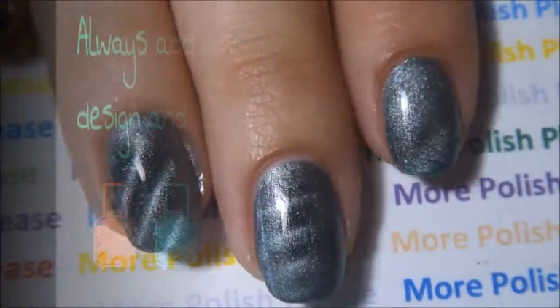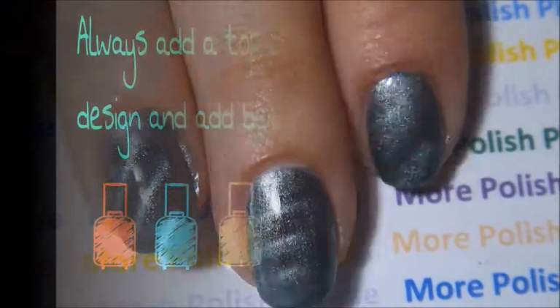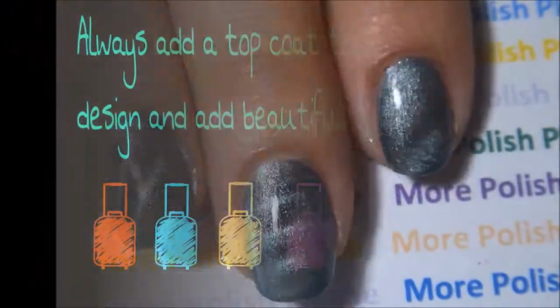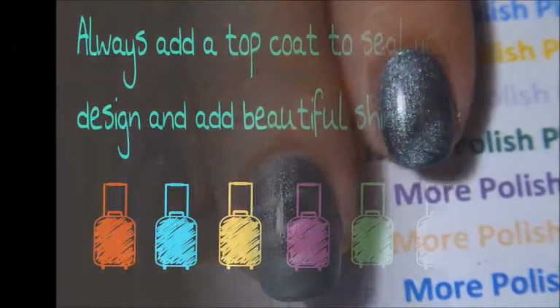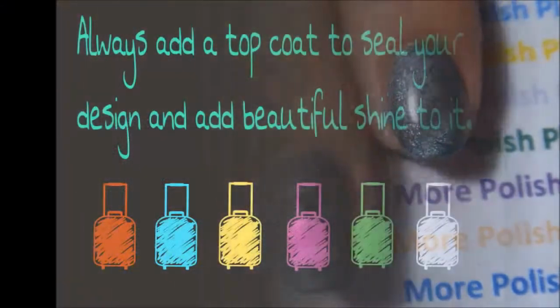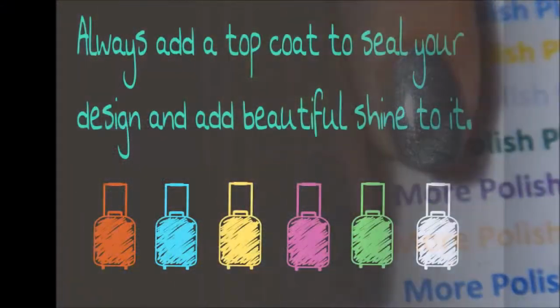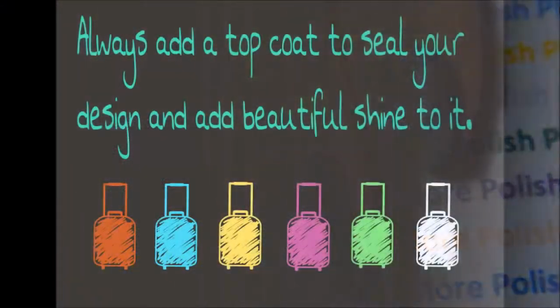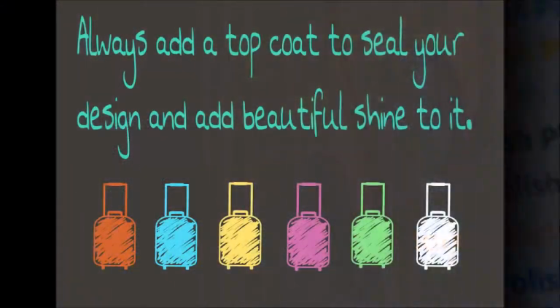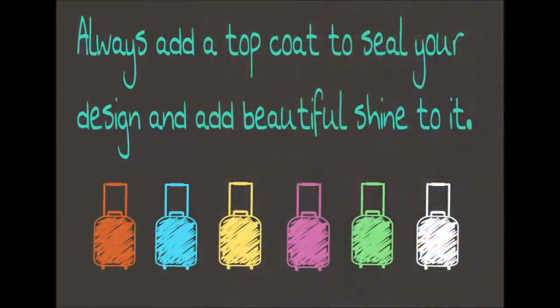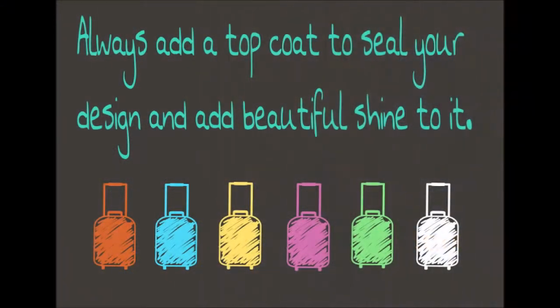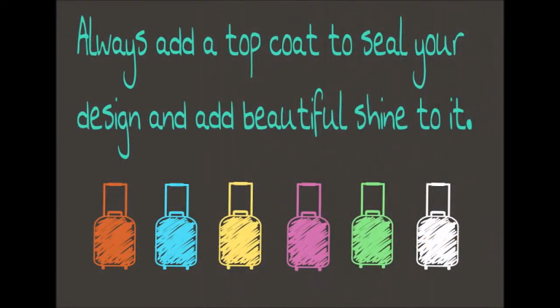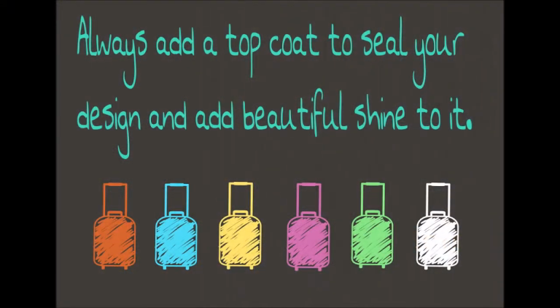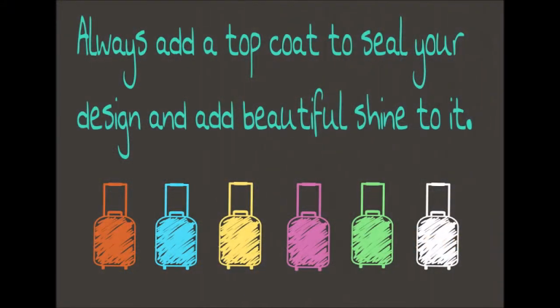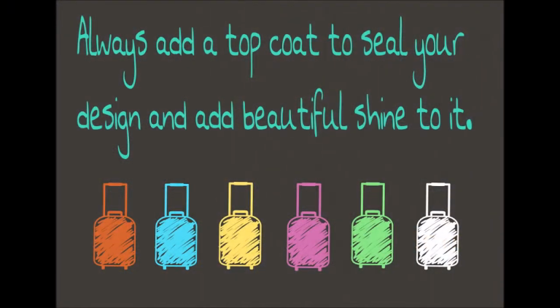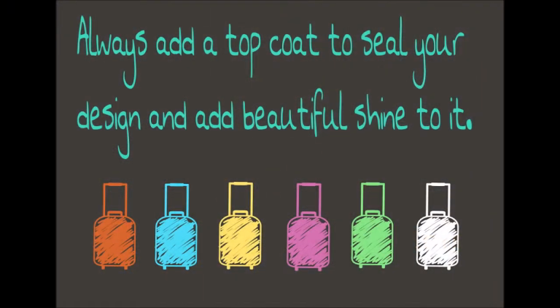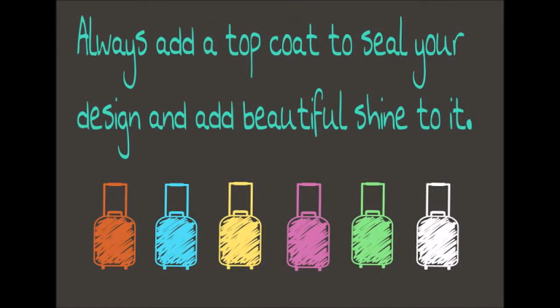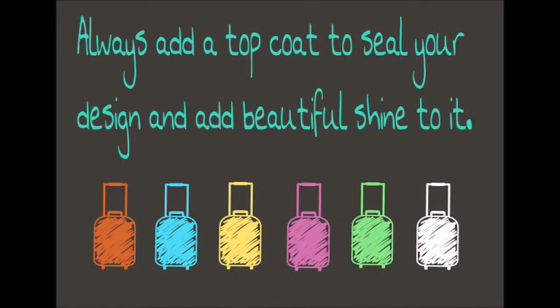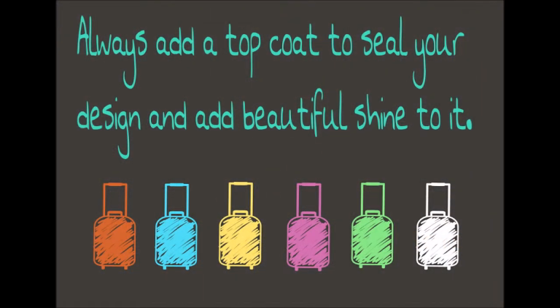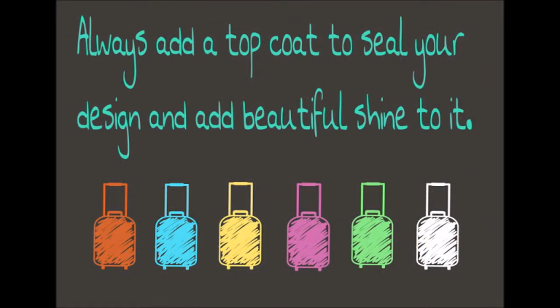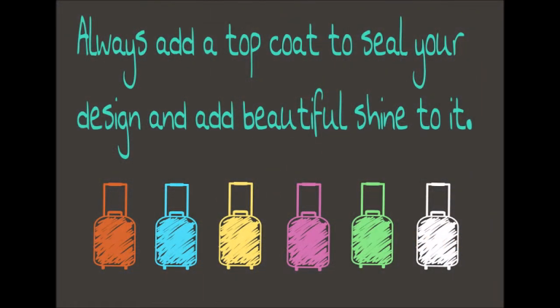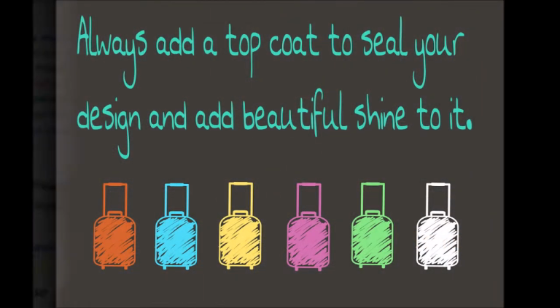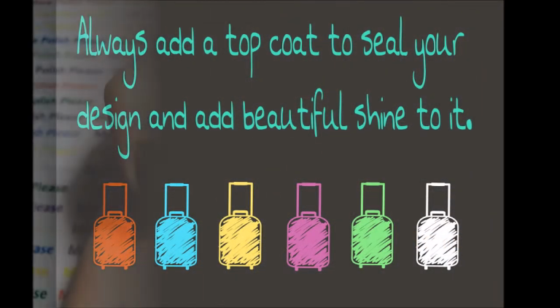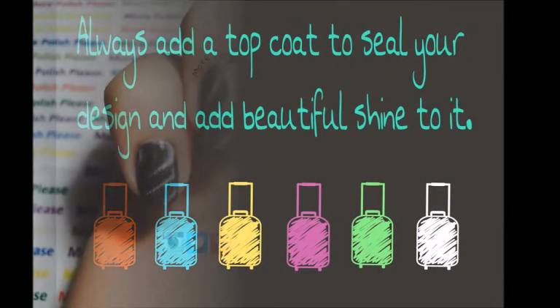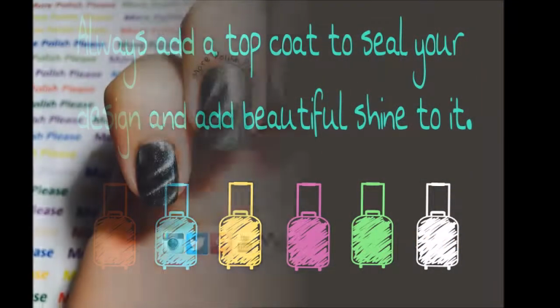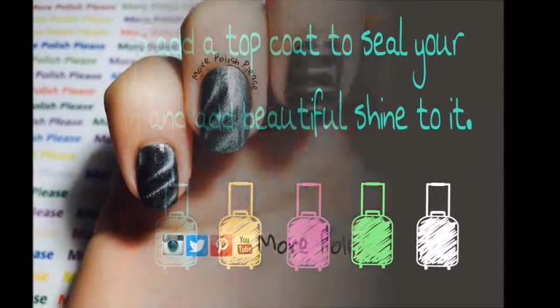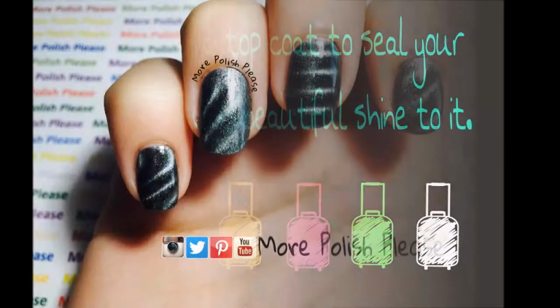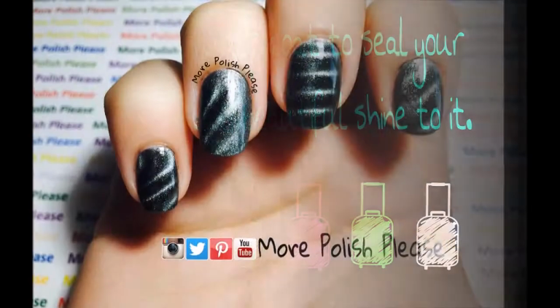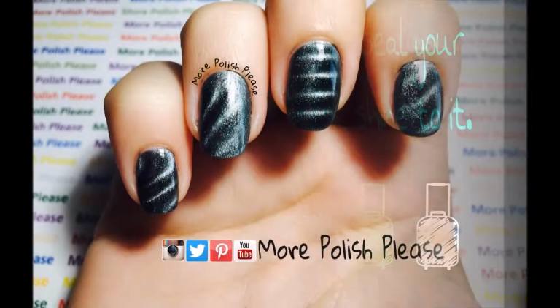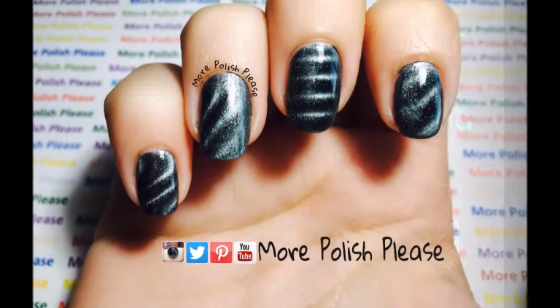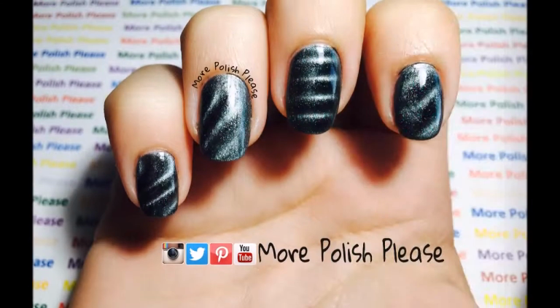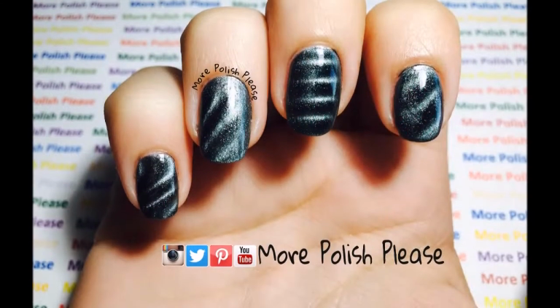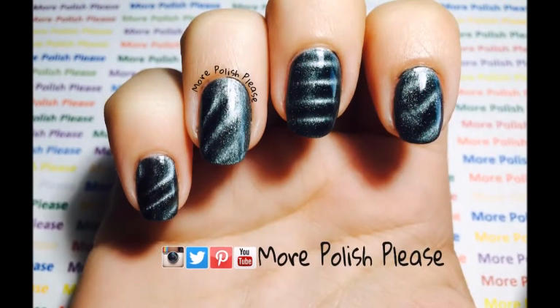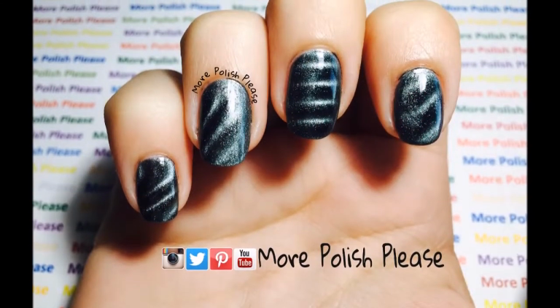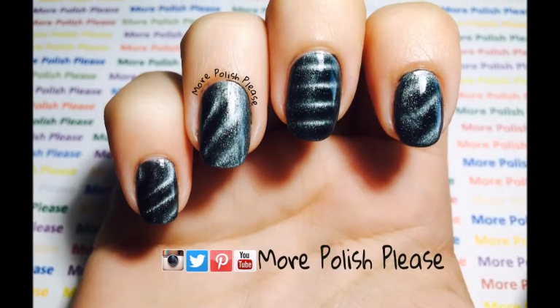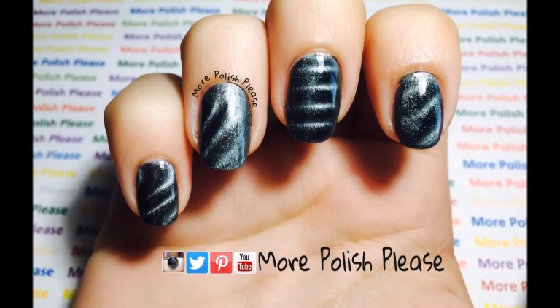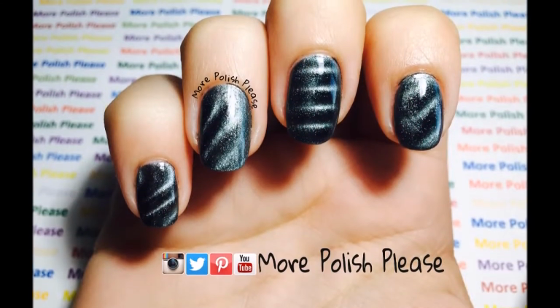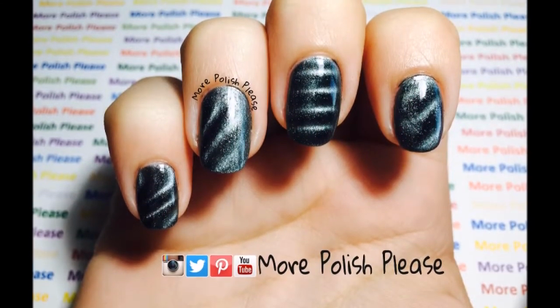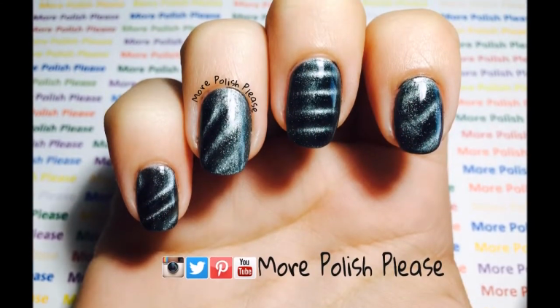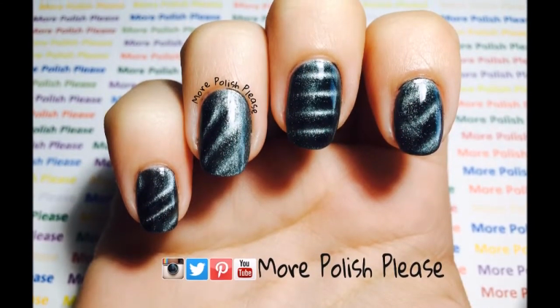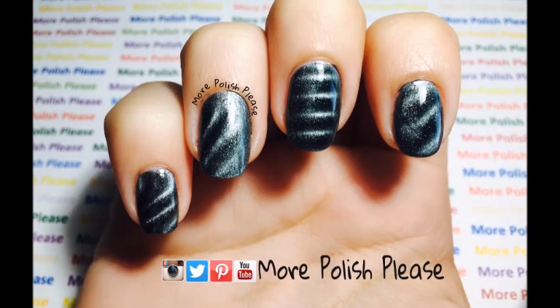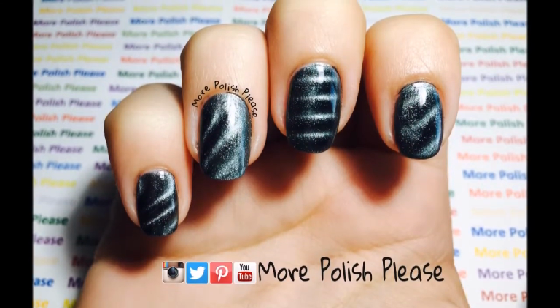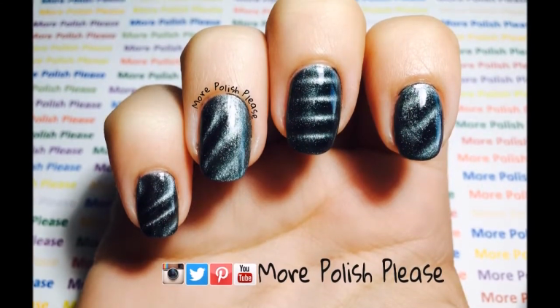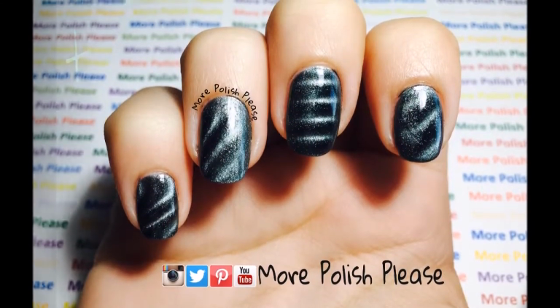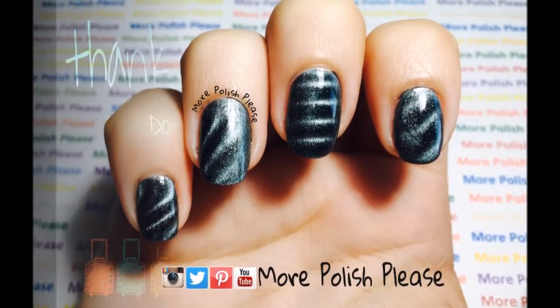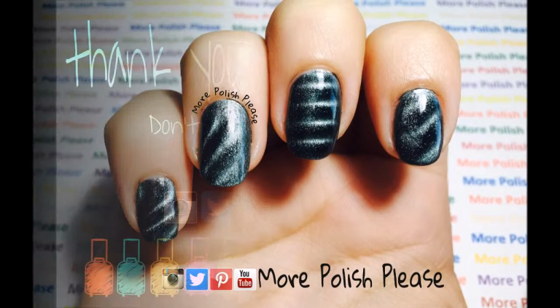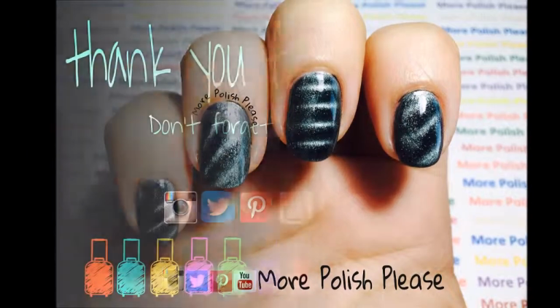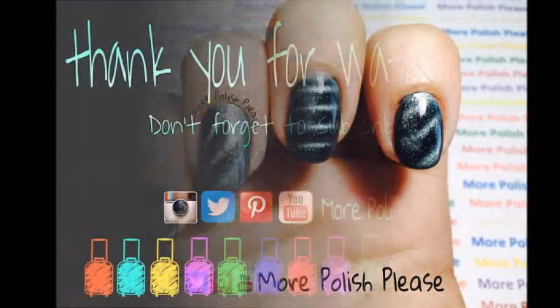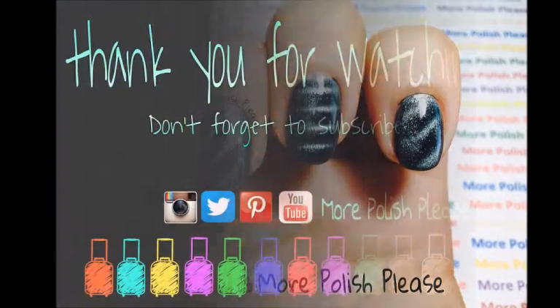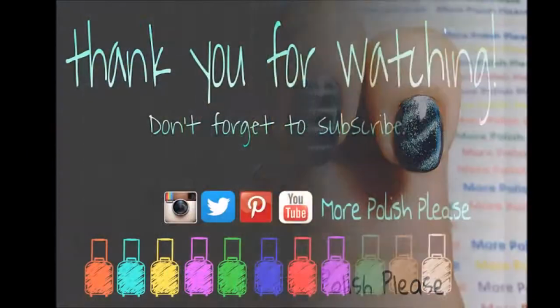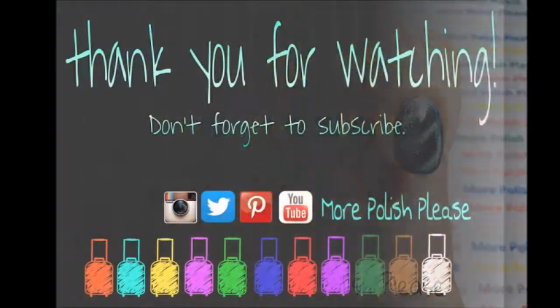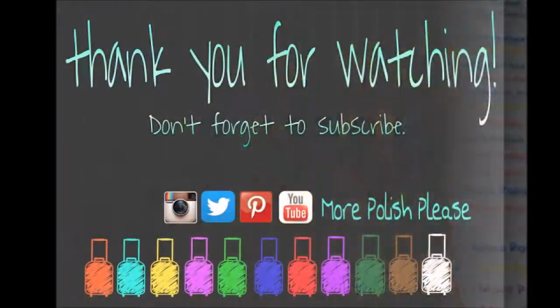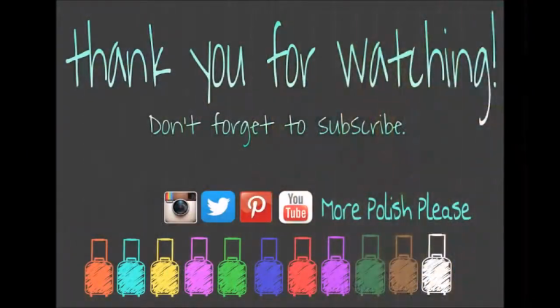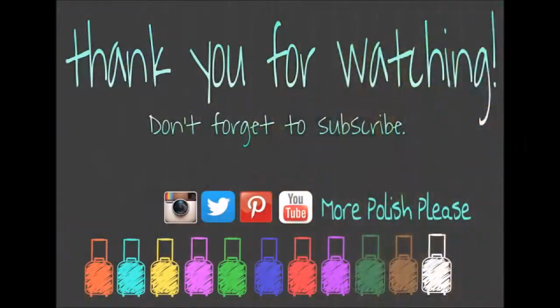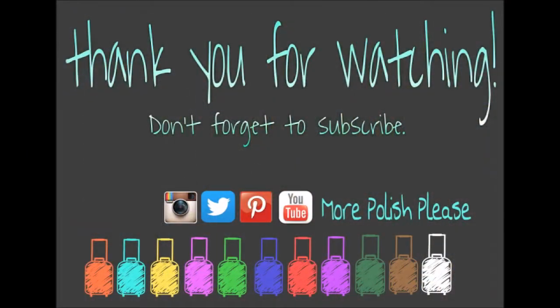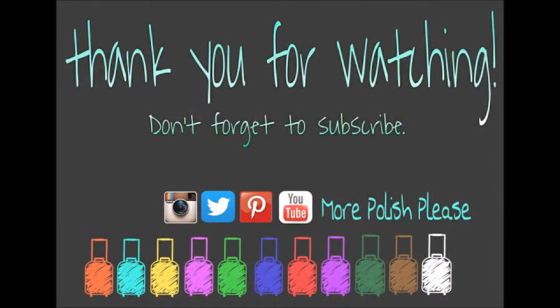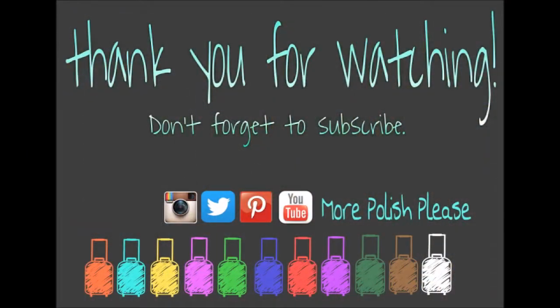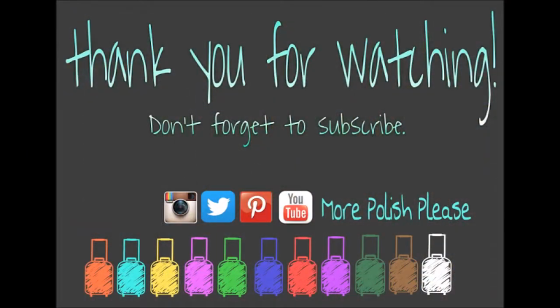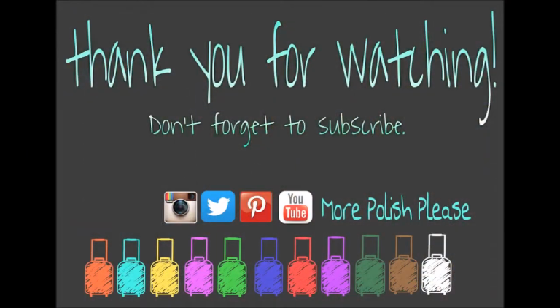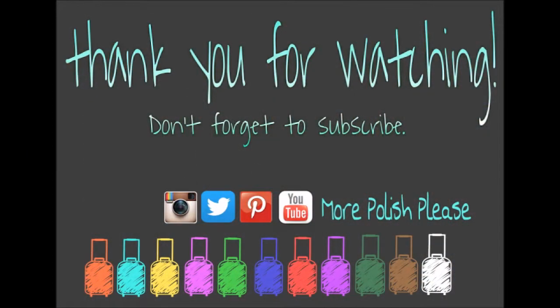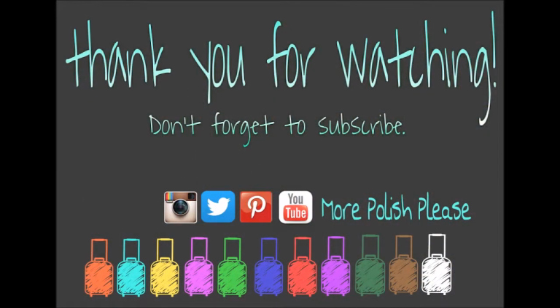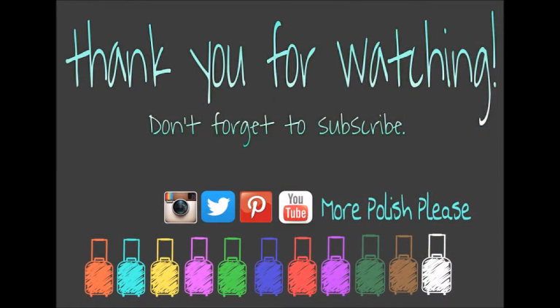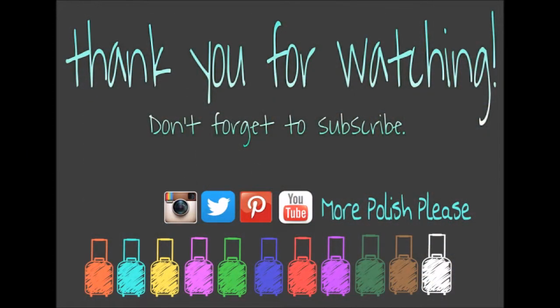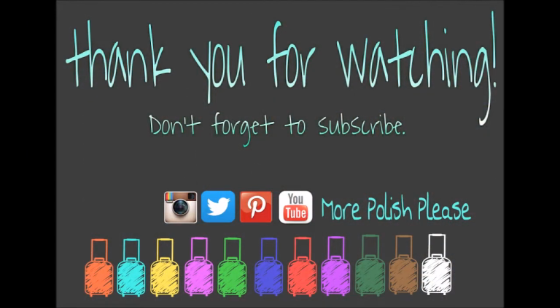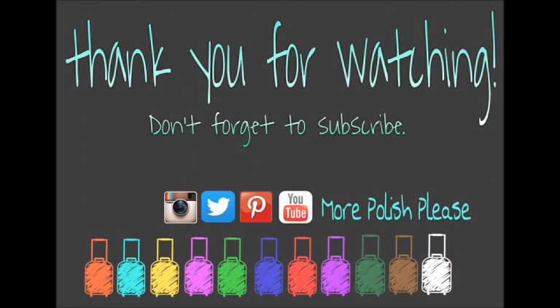Thank you for watching. I hope you enjoyed the design and please show me your recreations with the hashtag MorePolishPlease, and don't forget to subscribe!